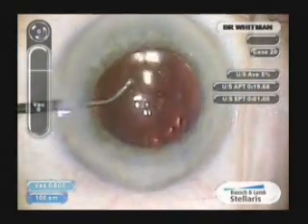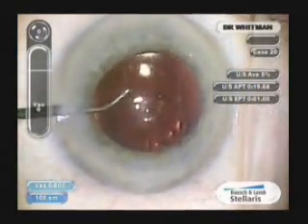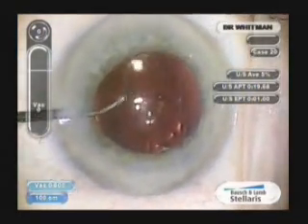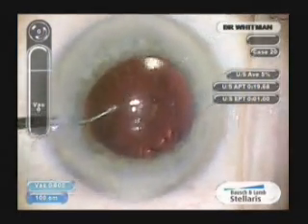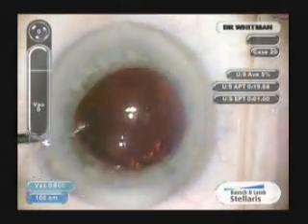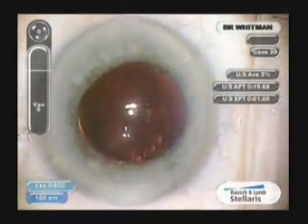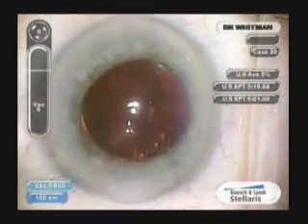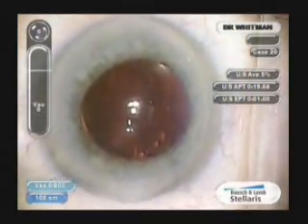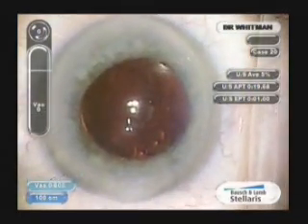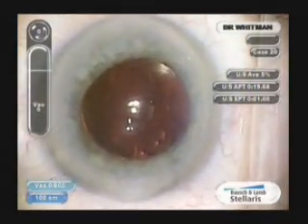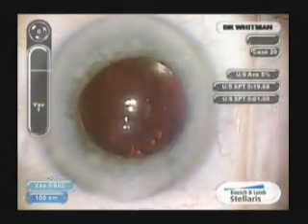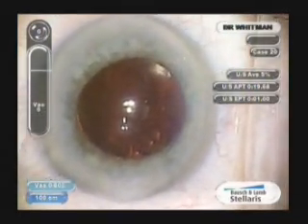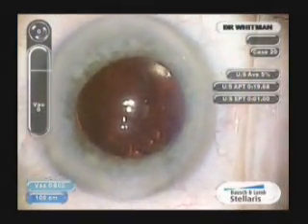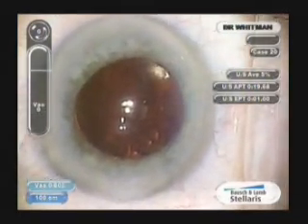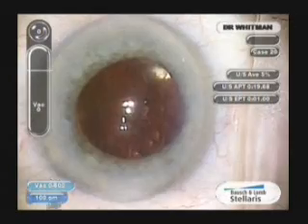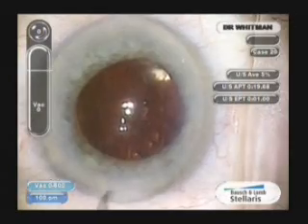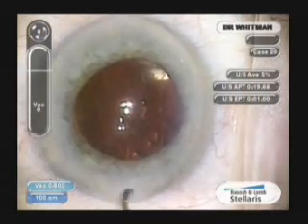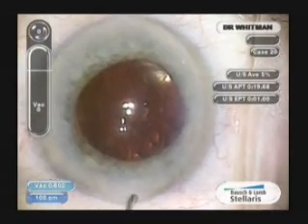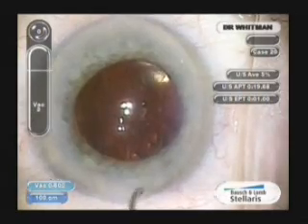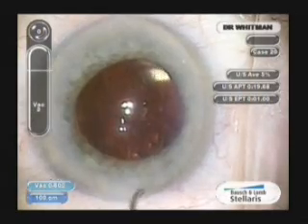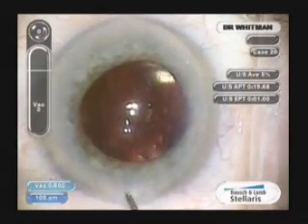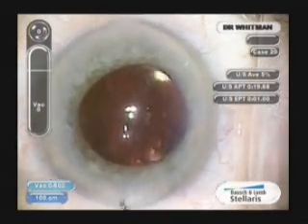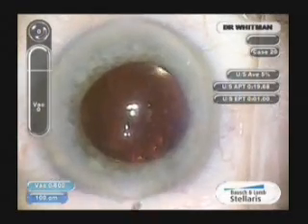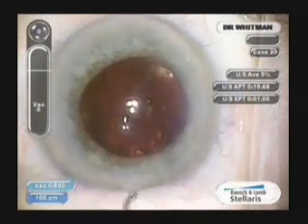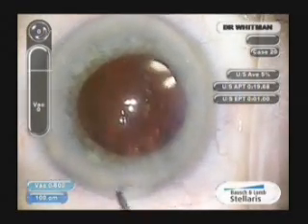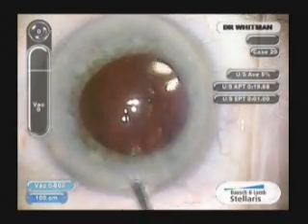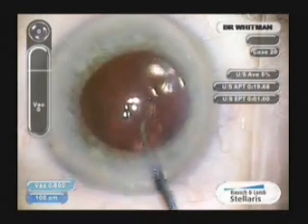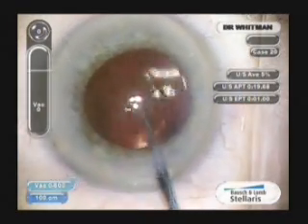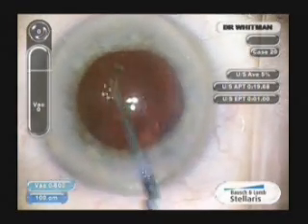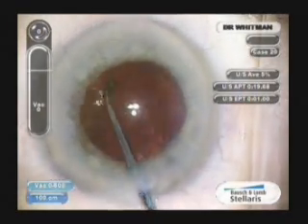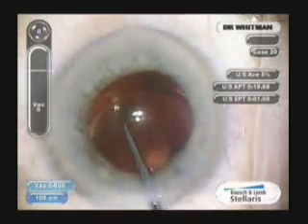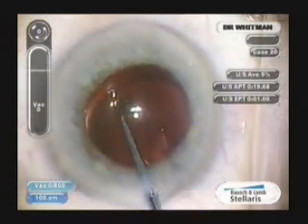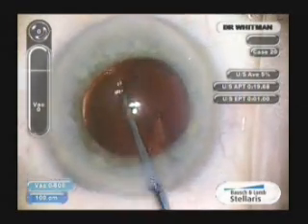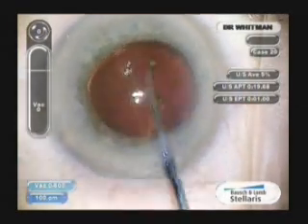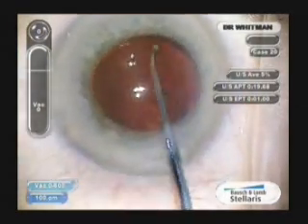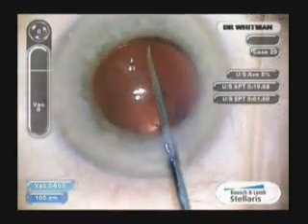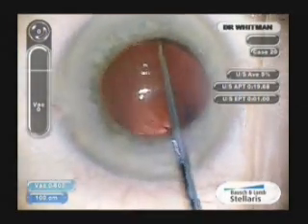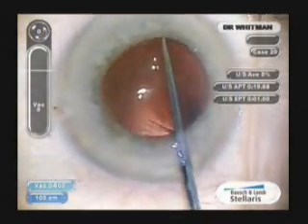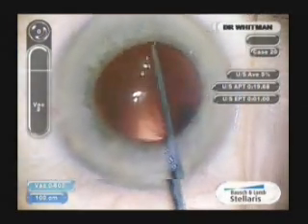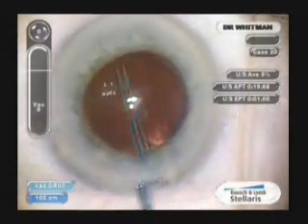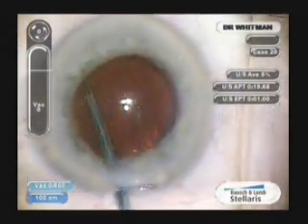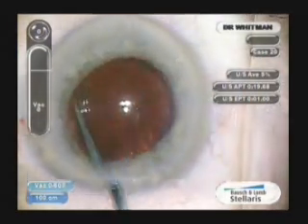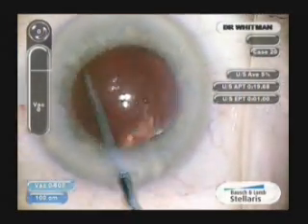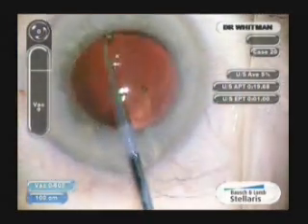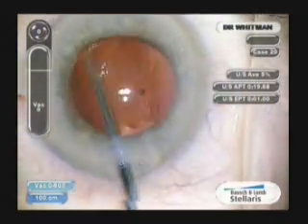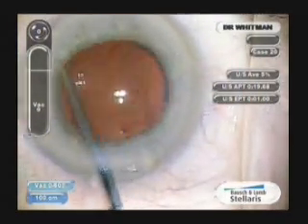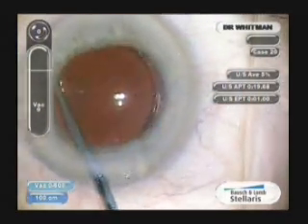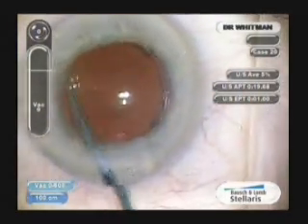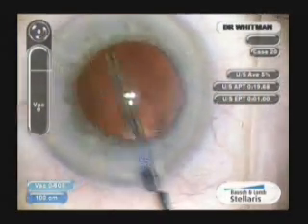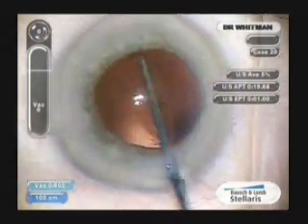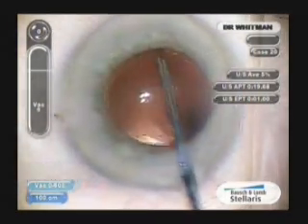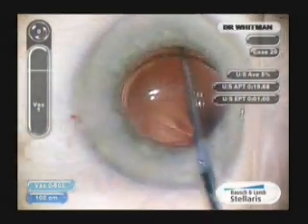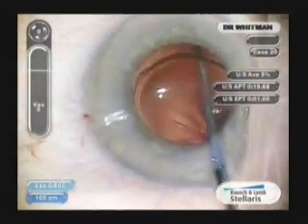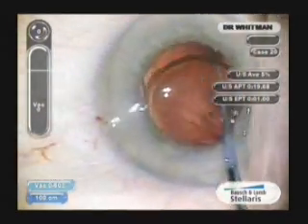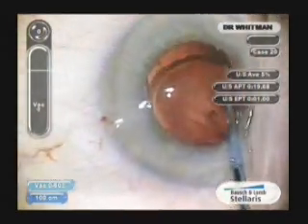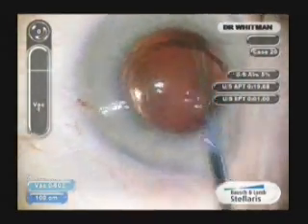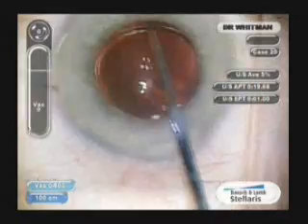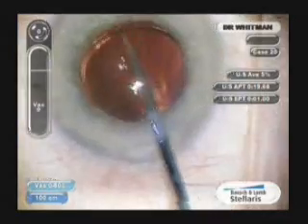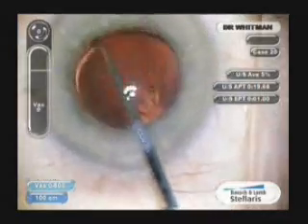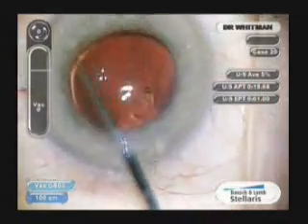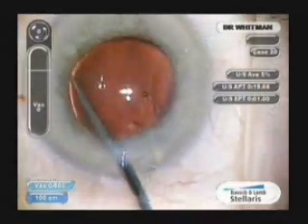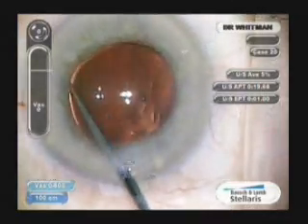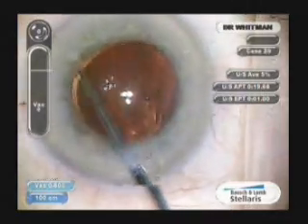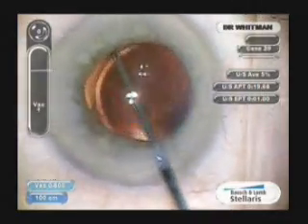The lens can then be turned in any direction, and you'll see the lens self-centers extremely well.